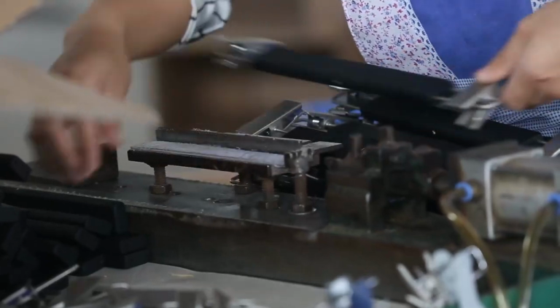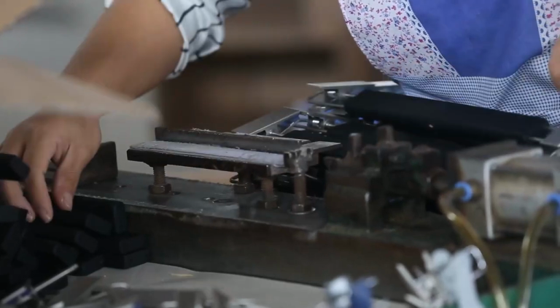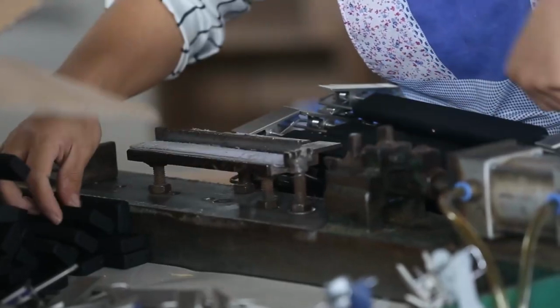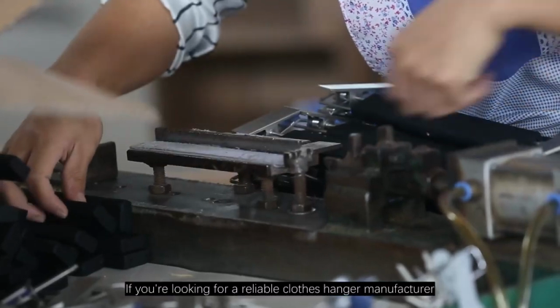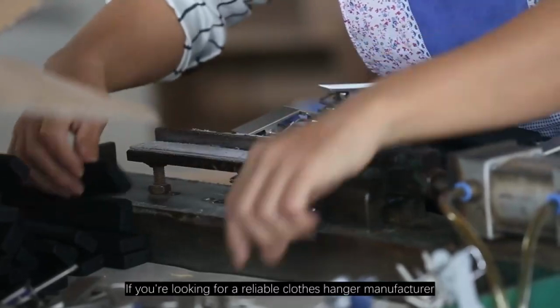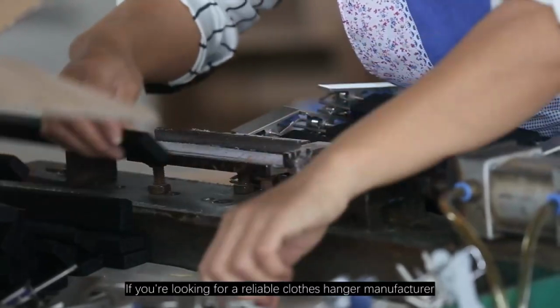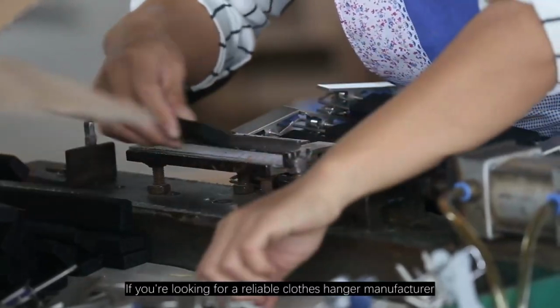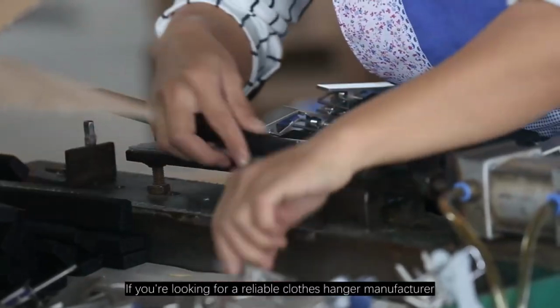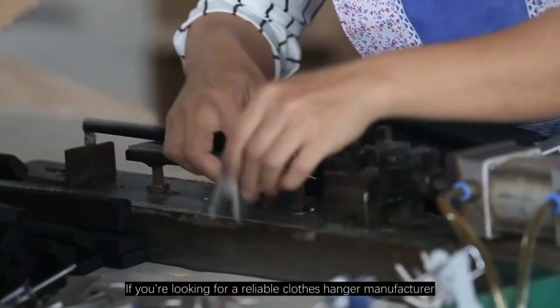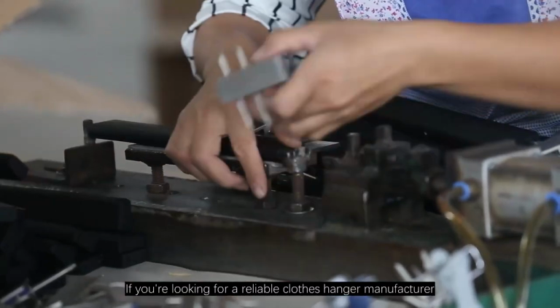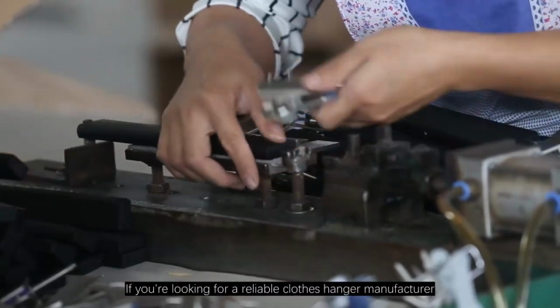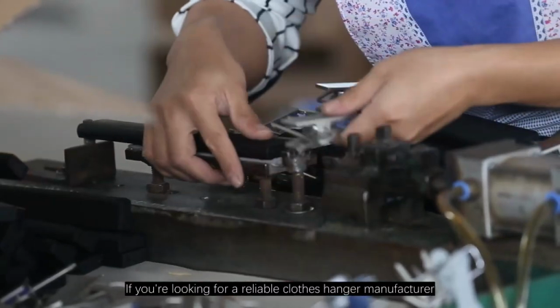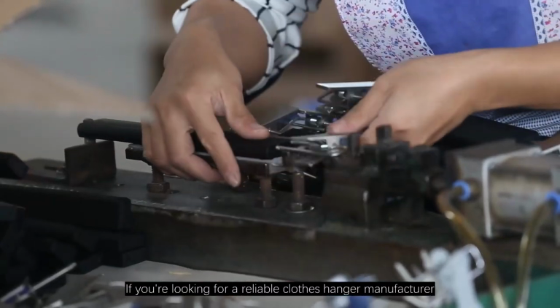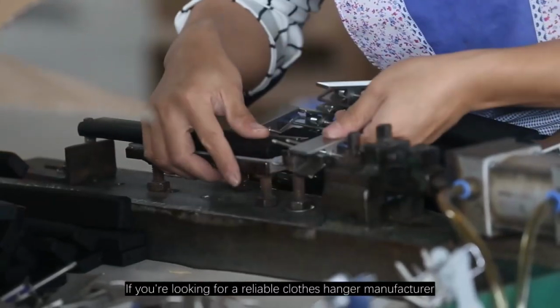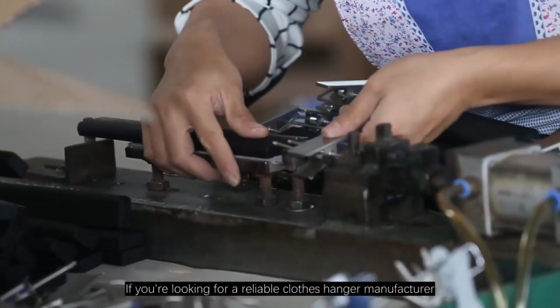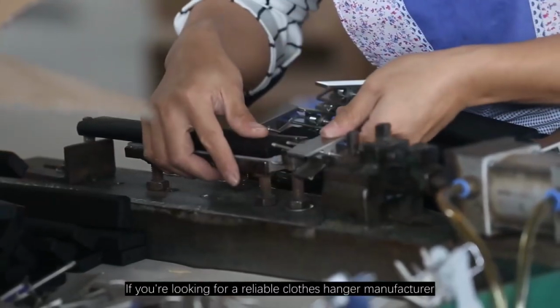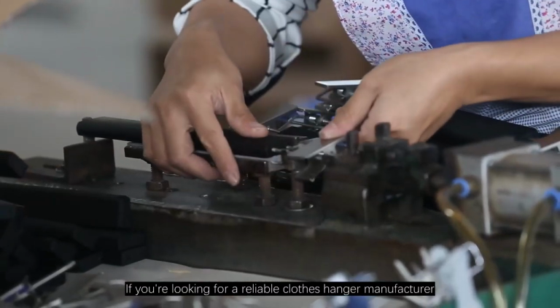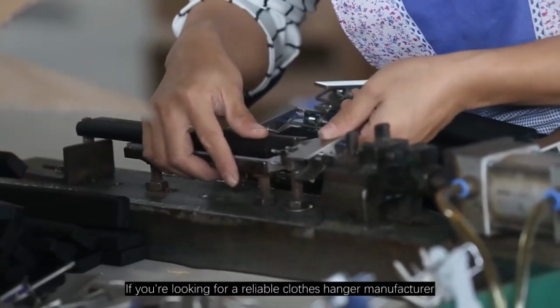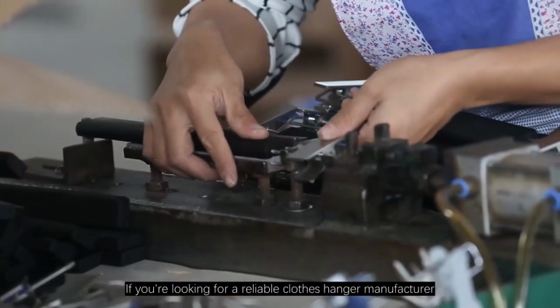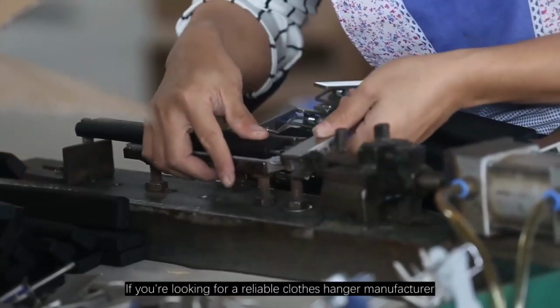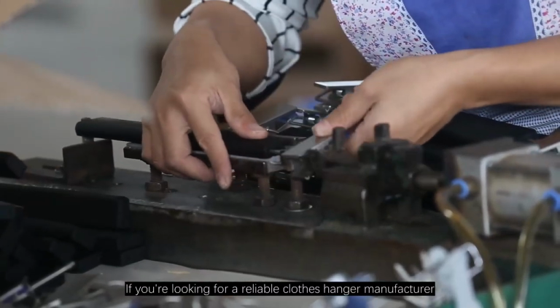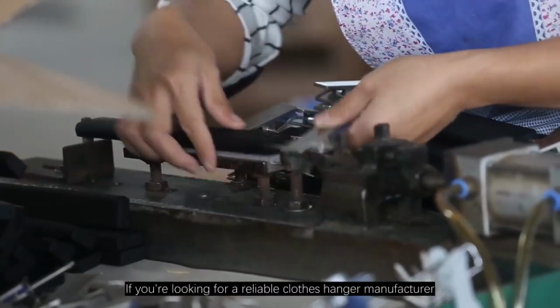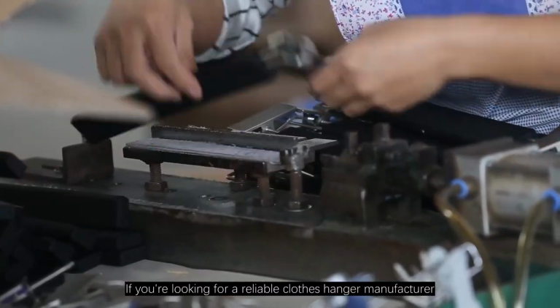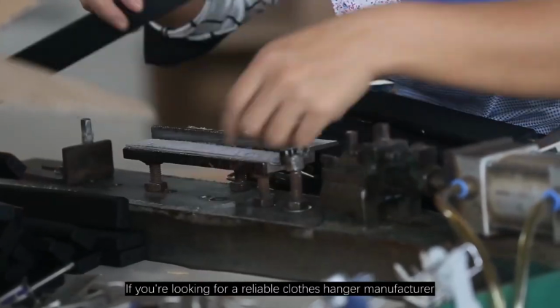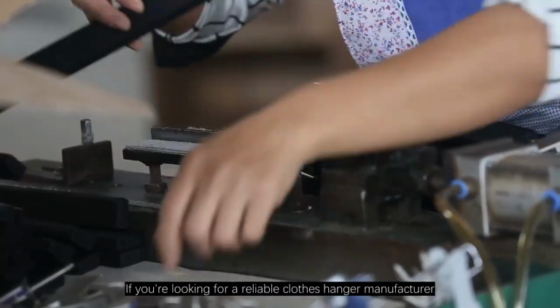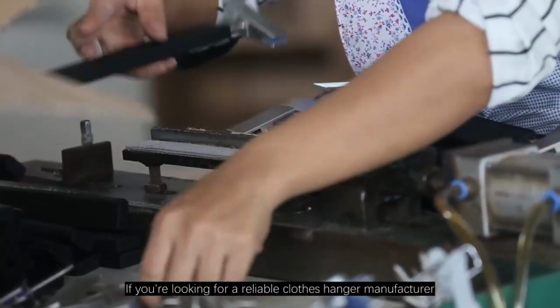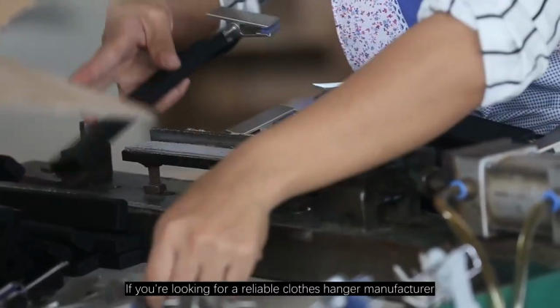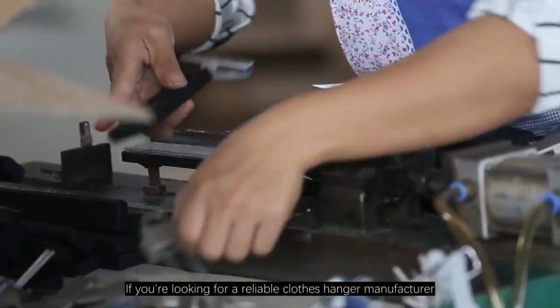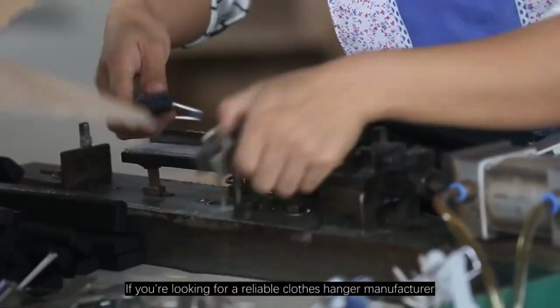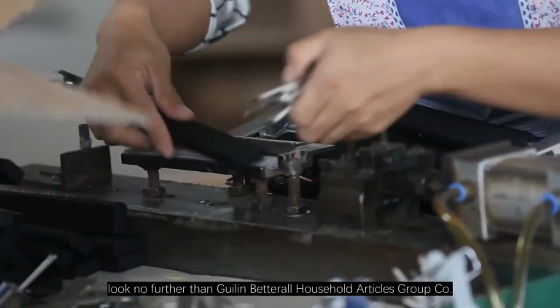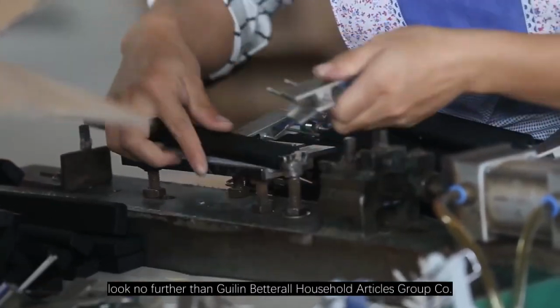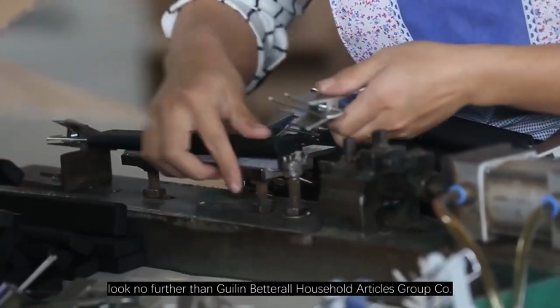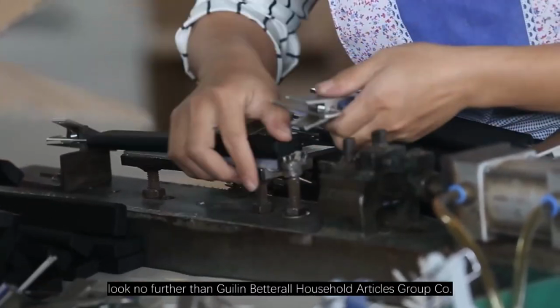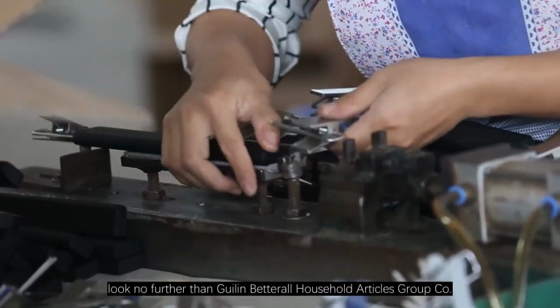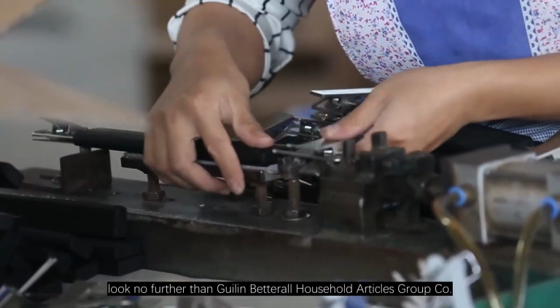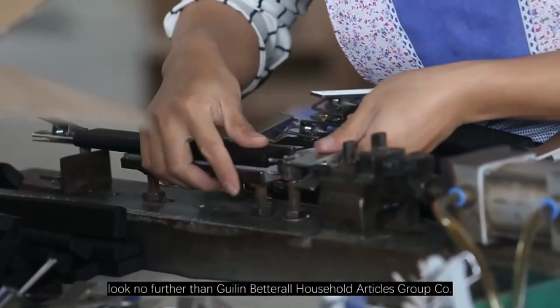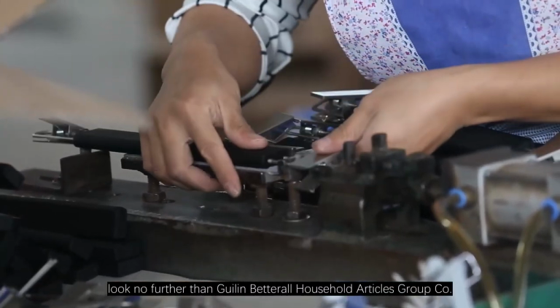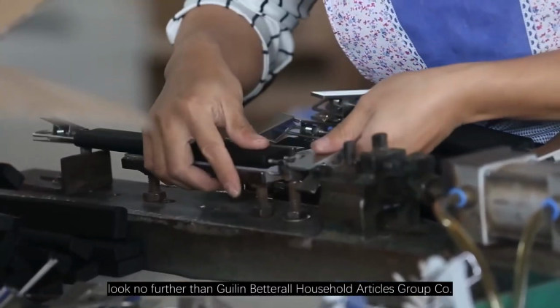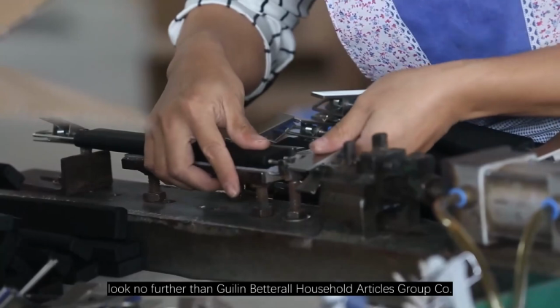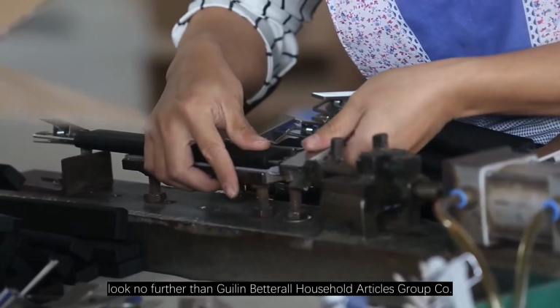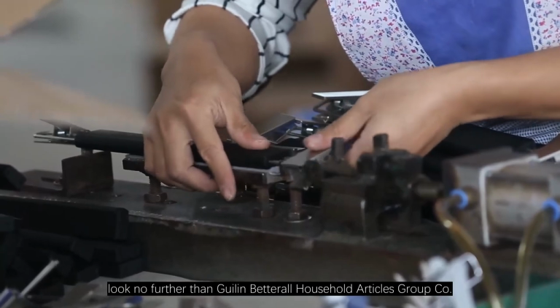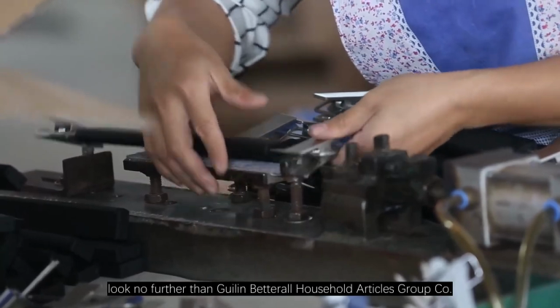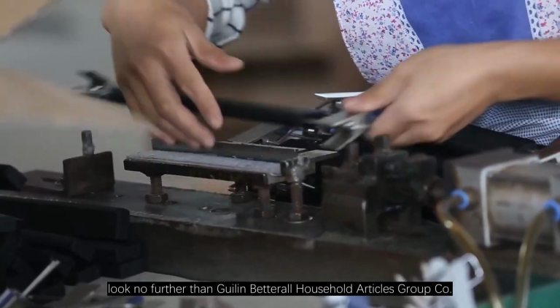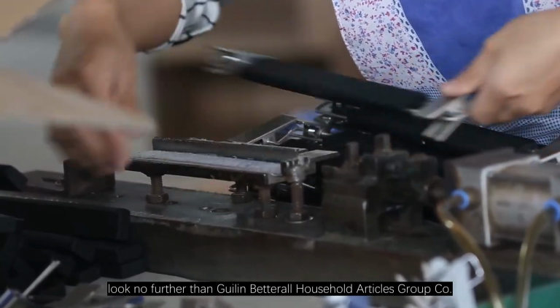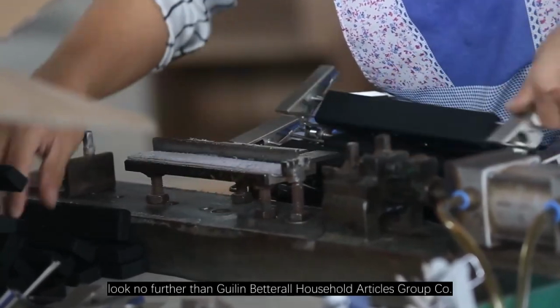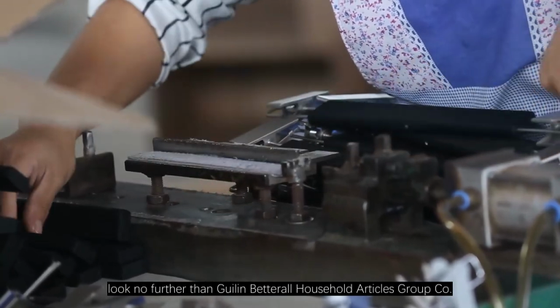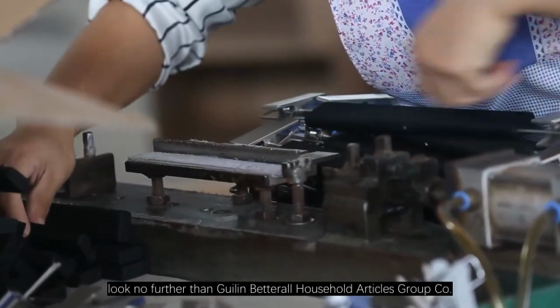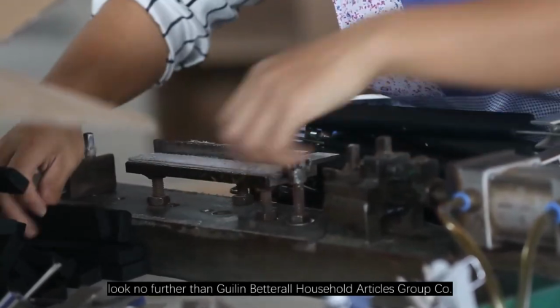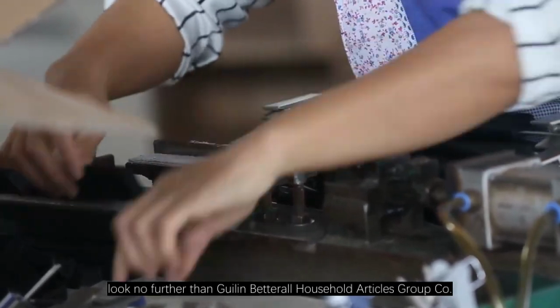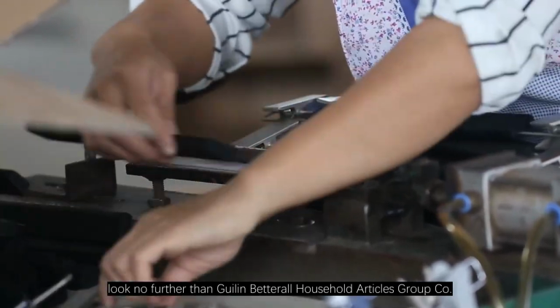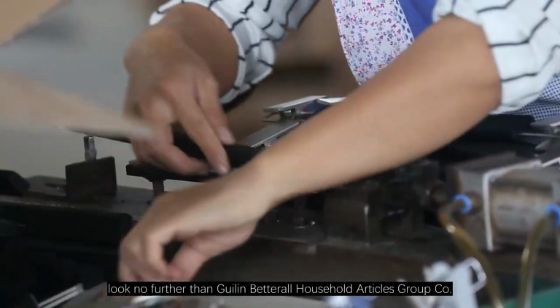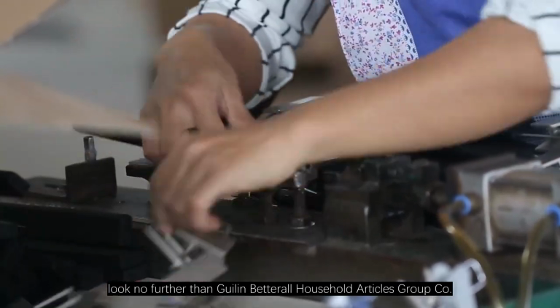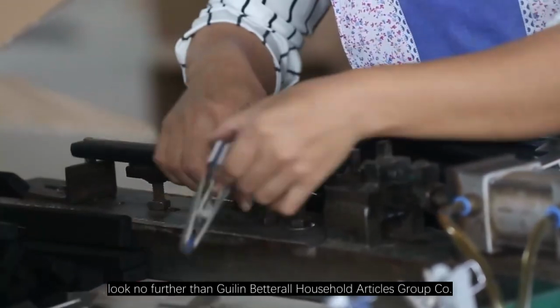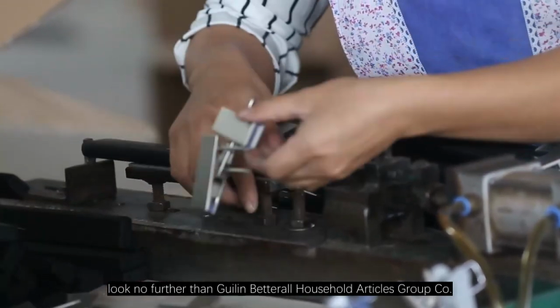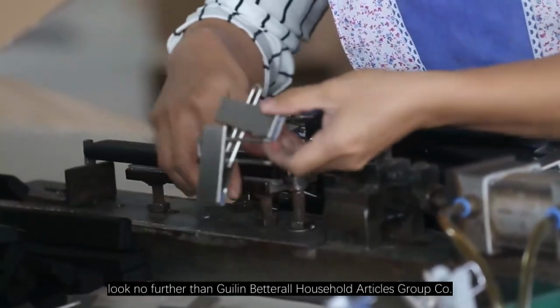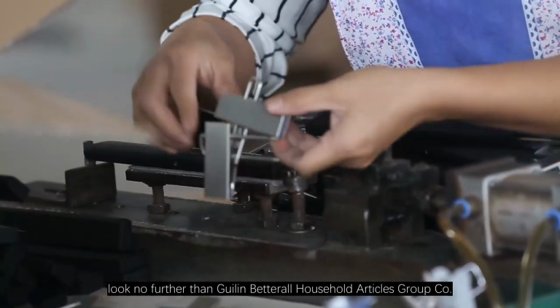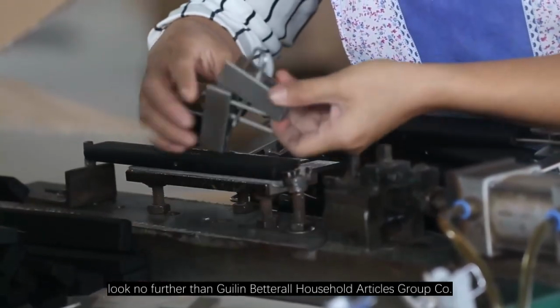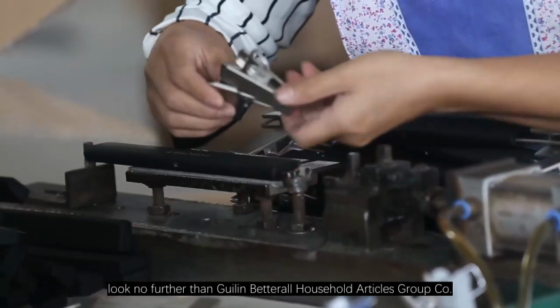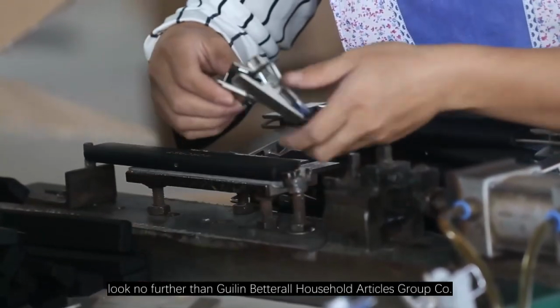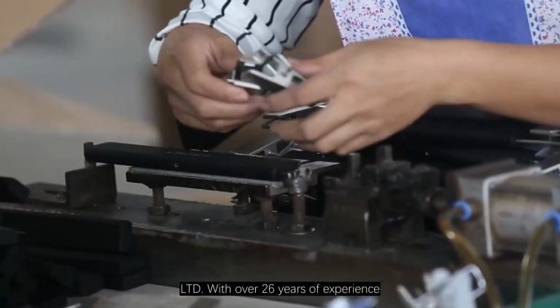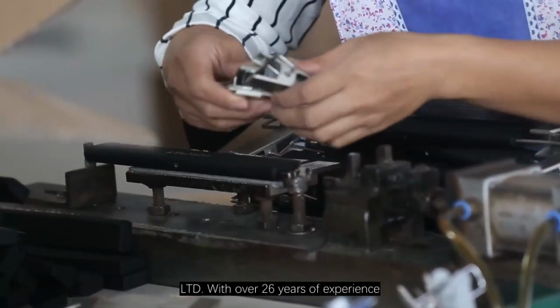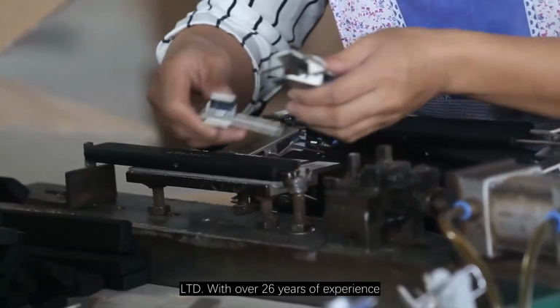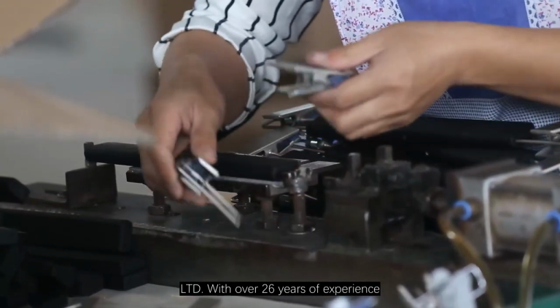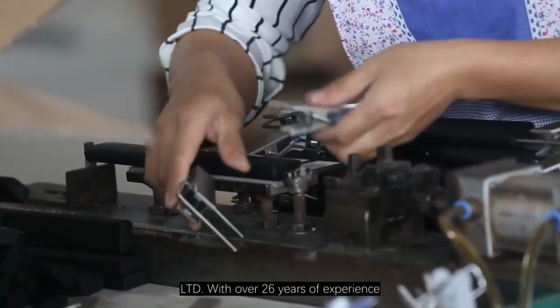If you are looking for a reliable clothes hanger manufacturer, look no further than Guilin Betterall Household Articles Group Co., Ltd.